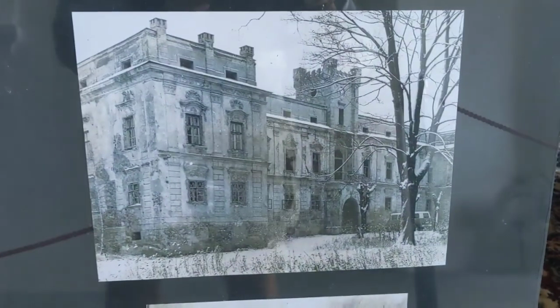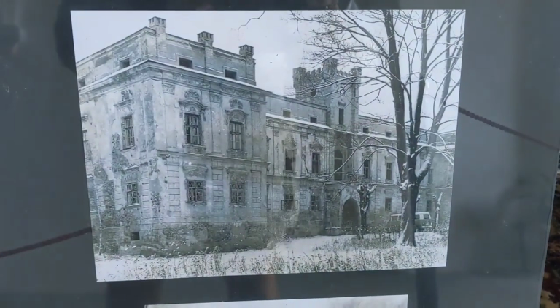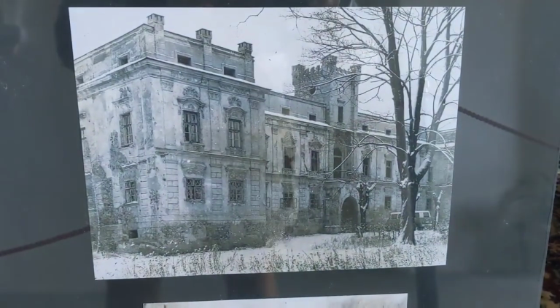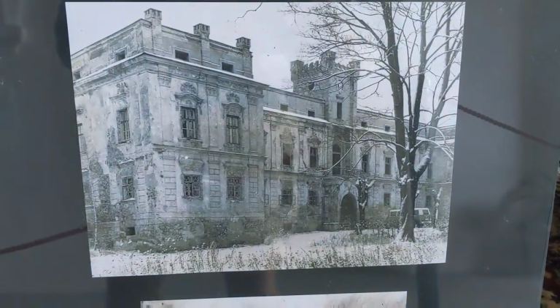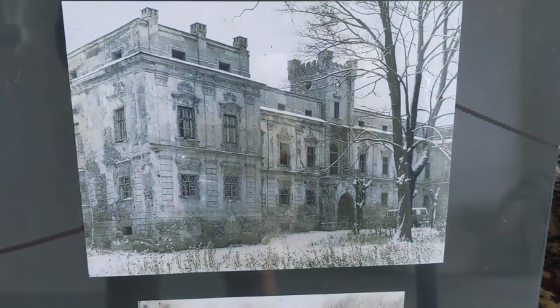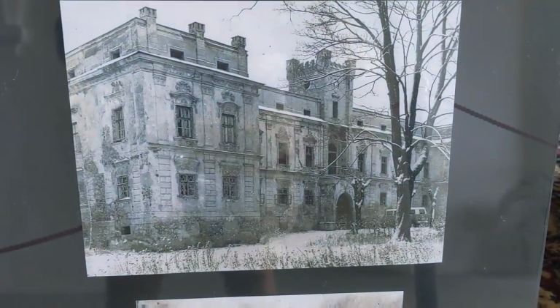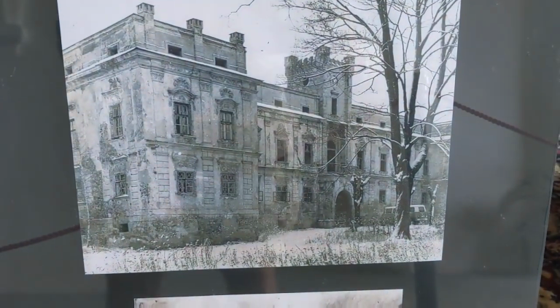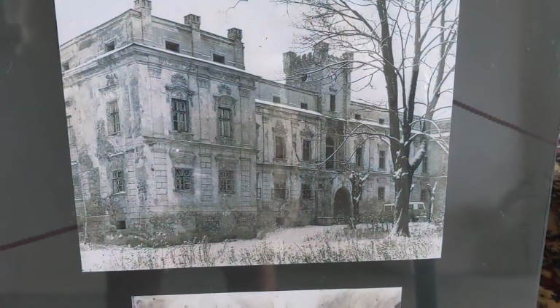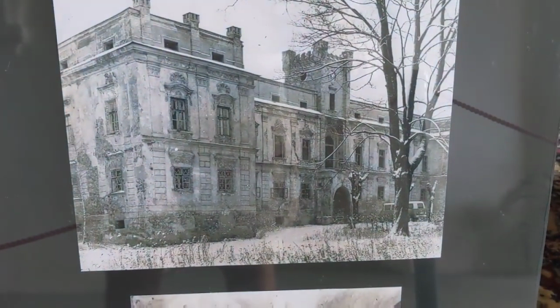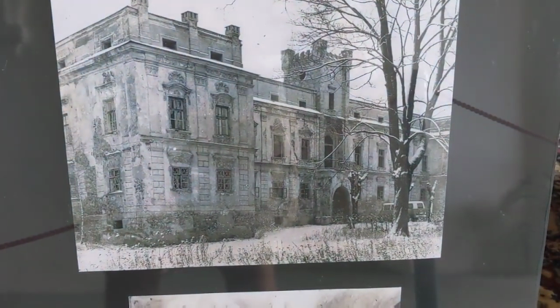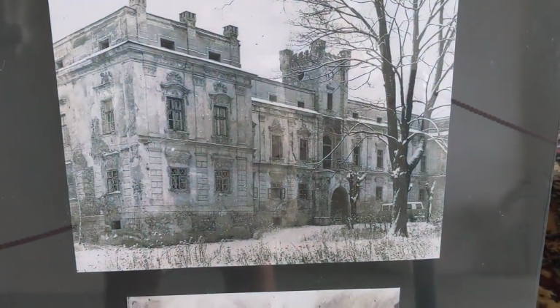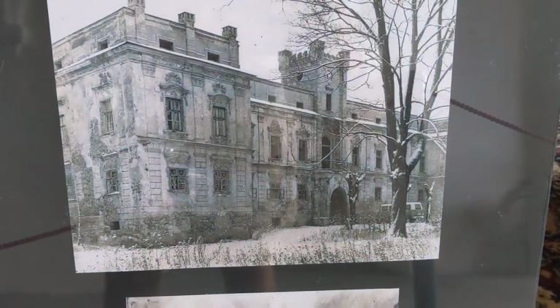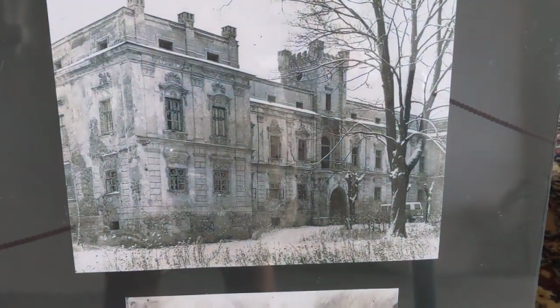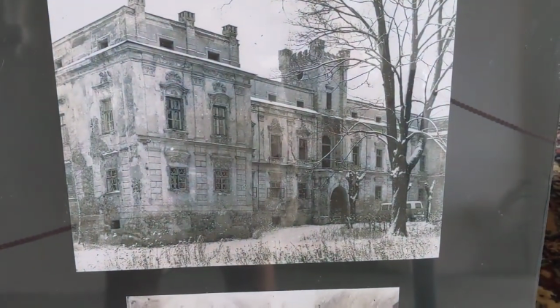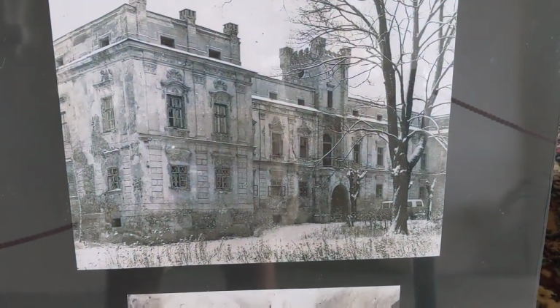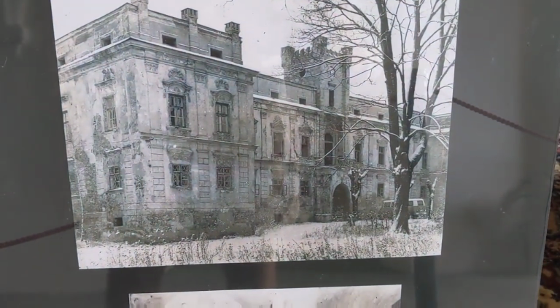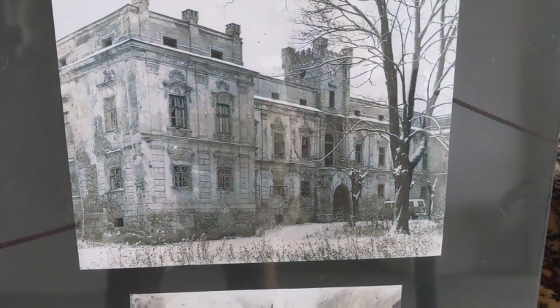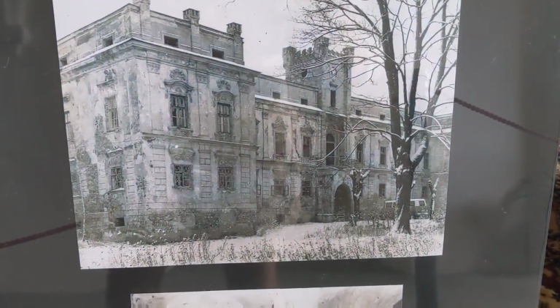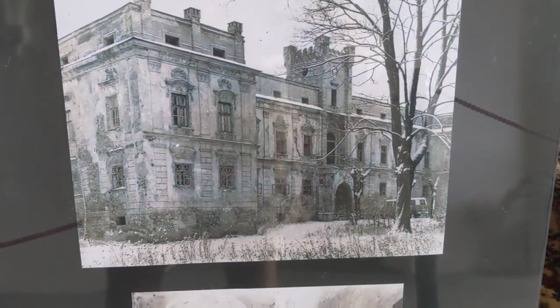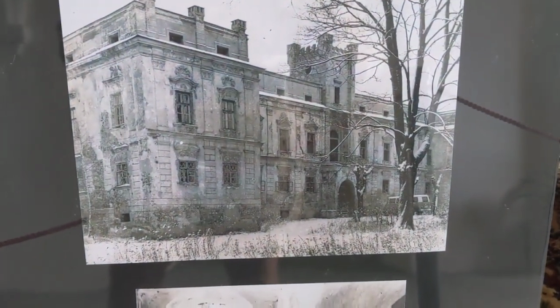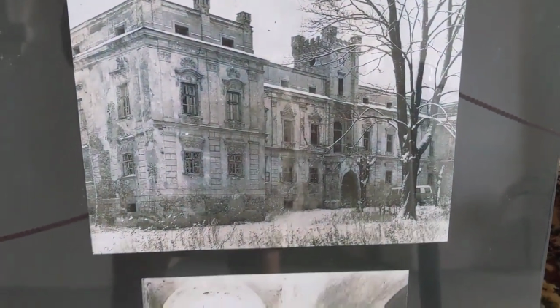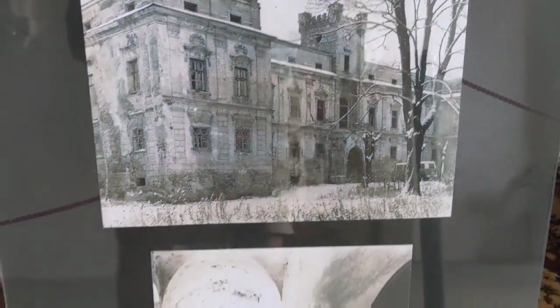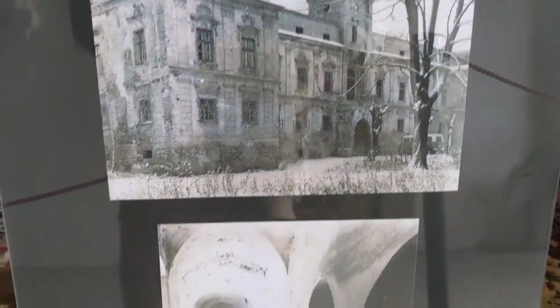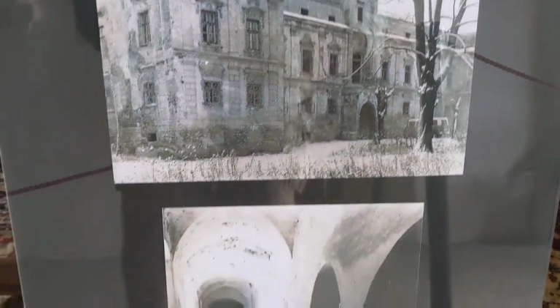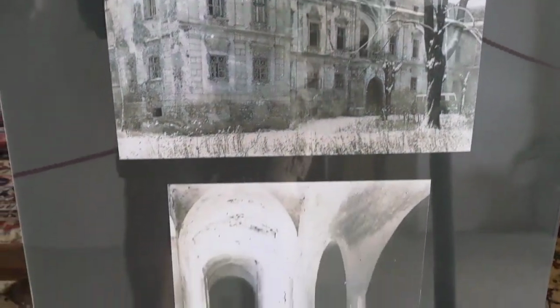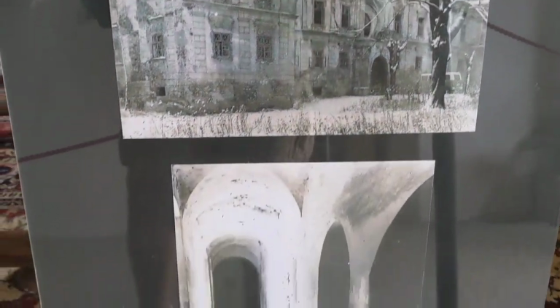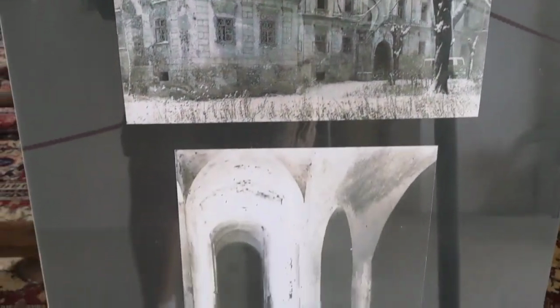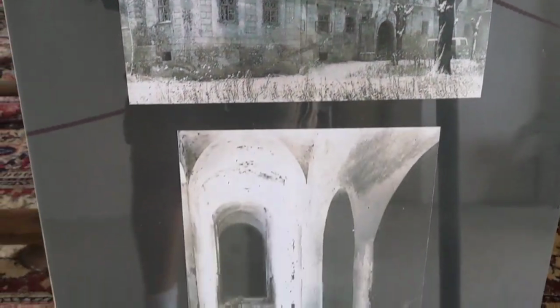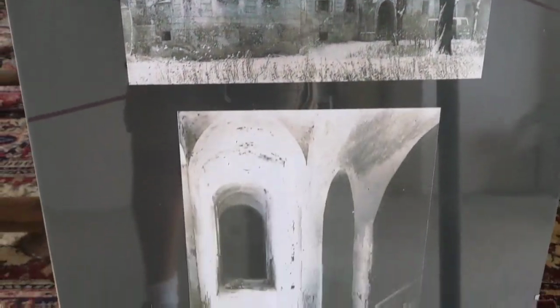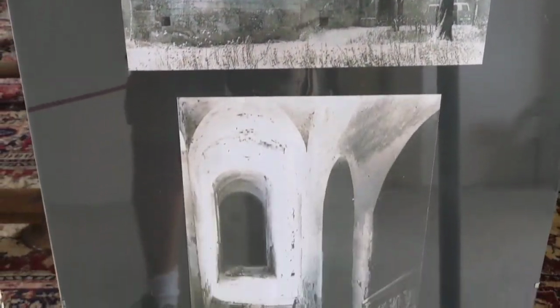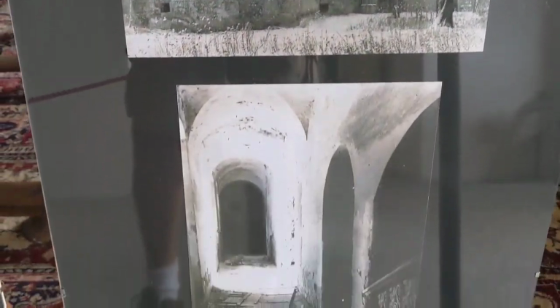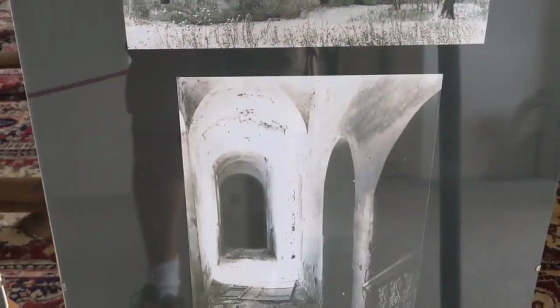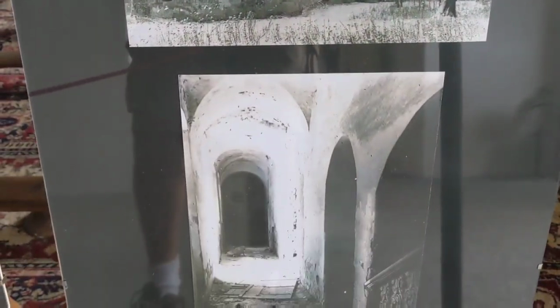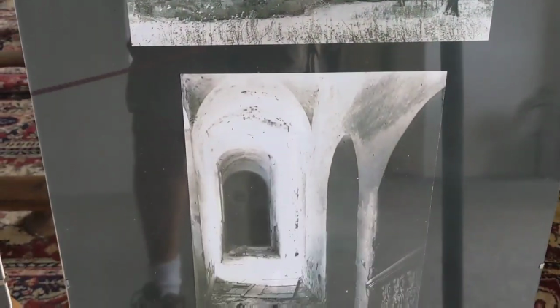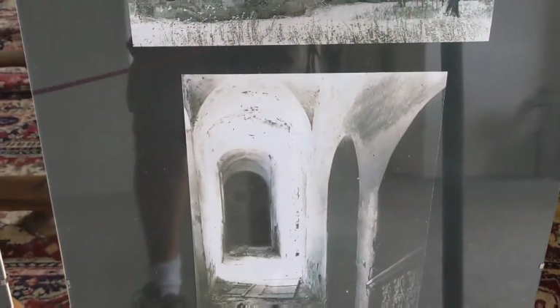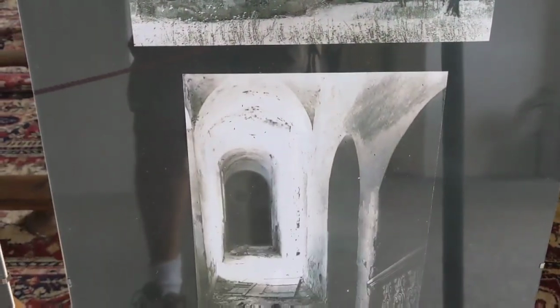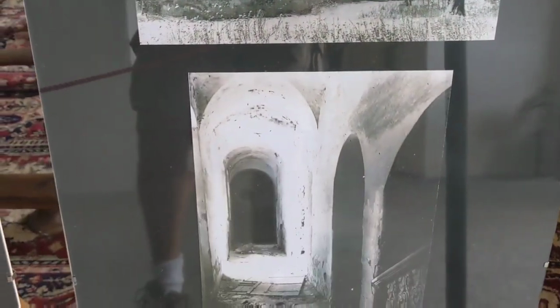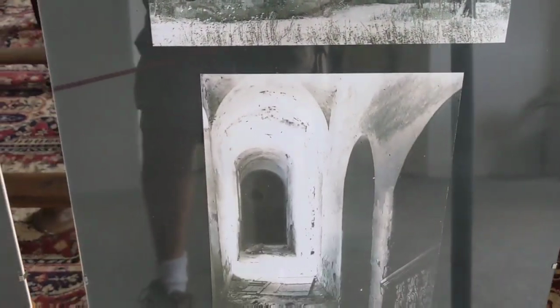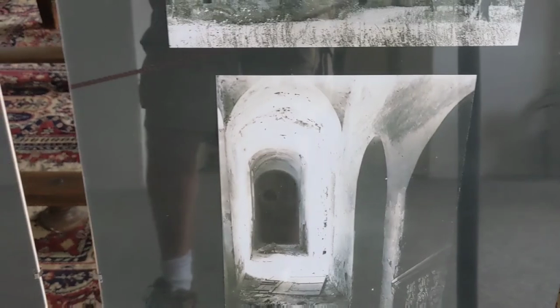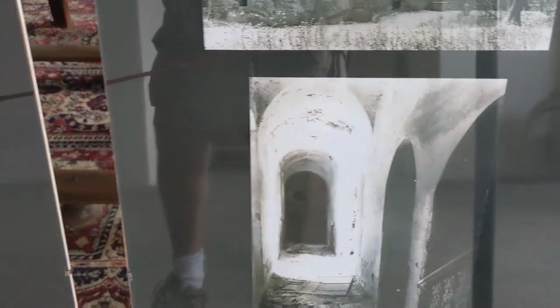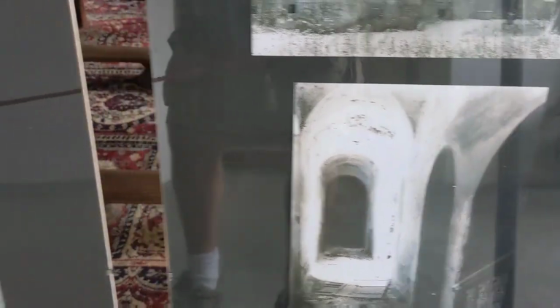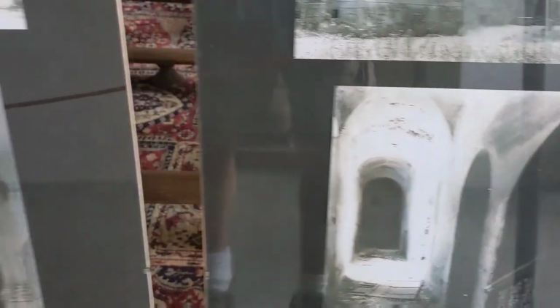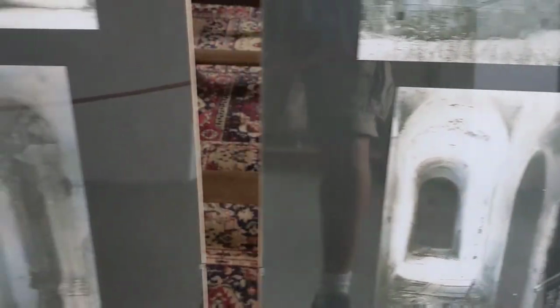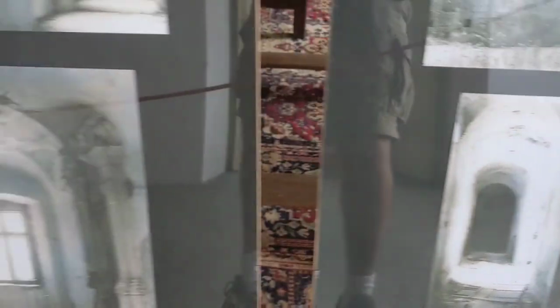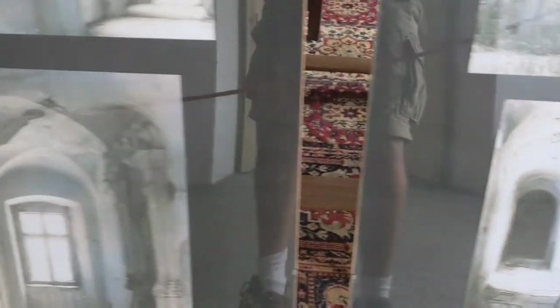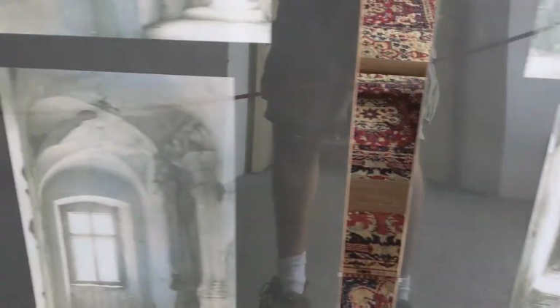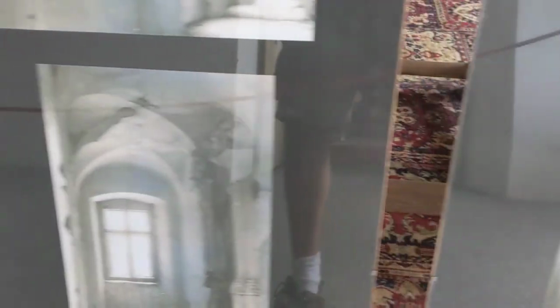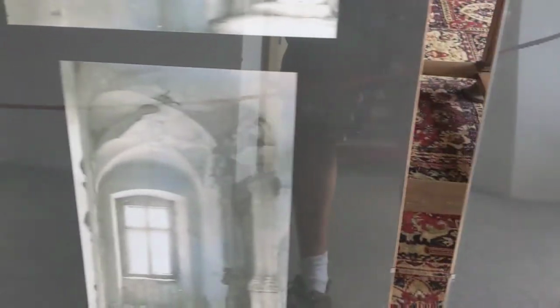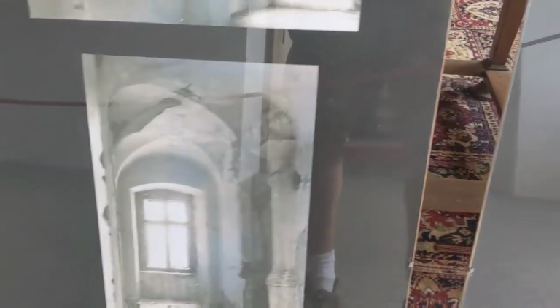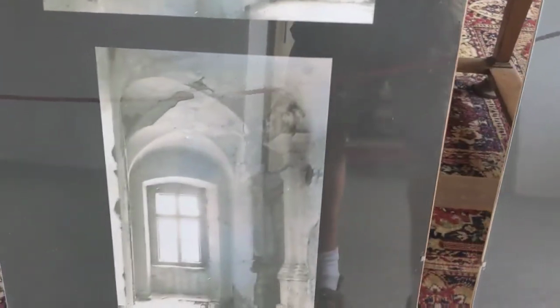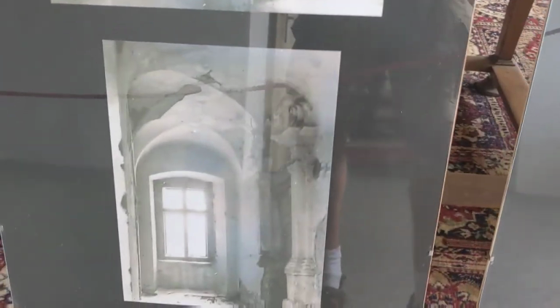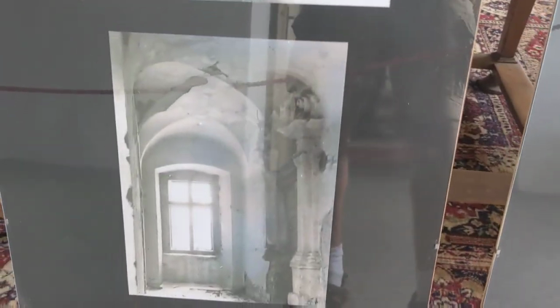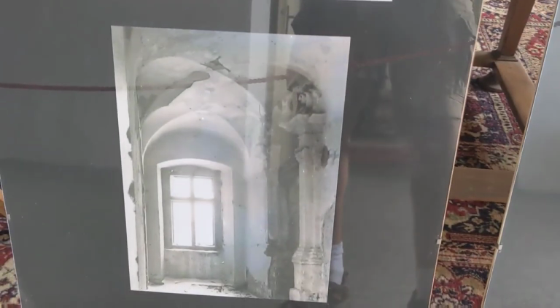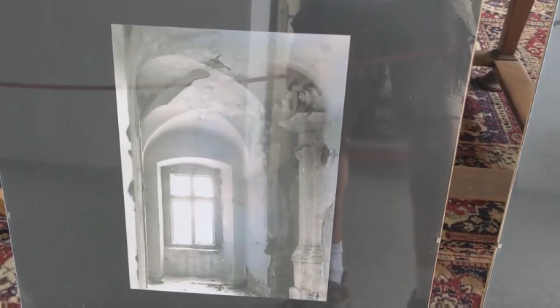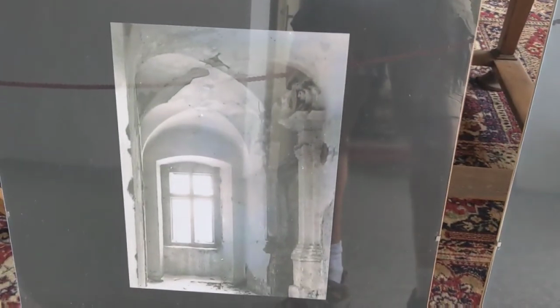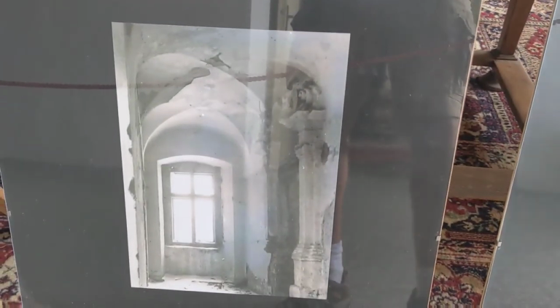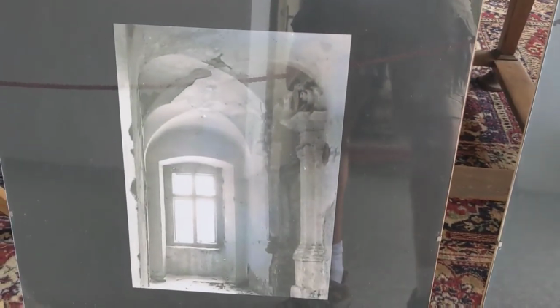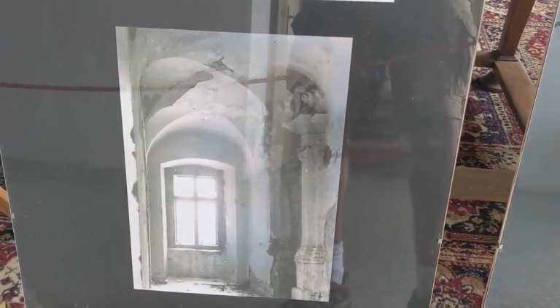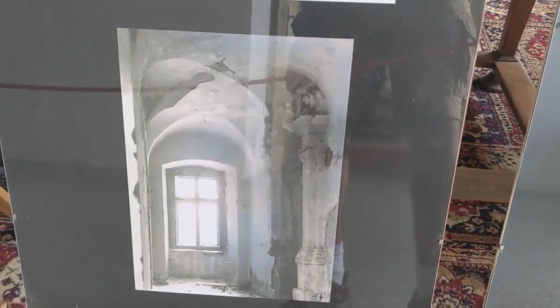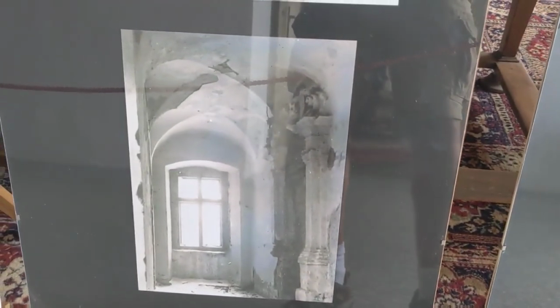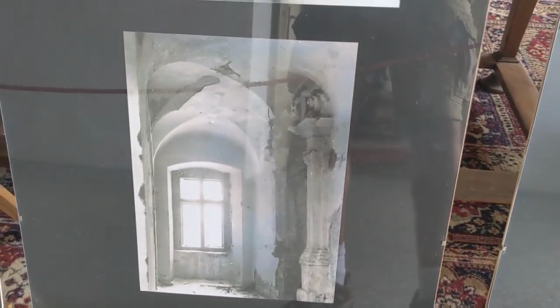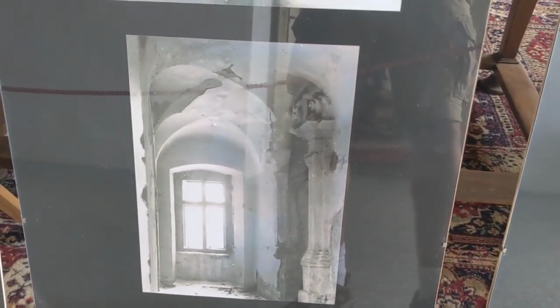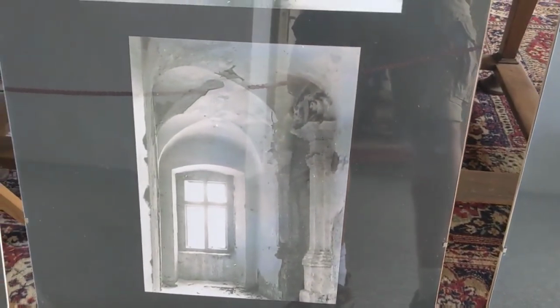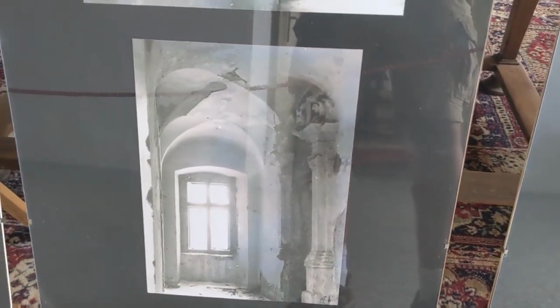Here's the castle during winter. I kind of like the original look.